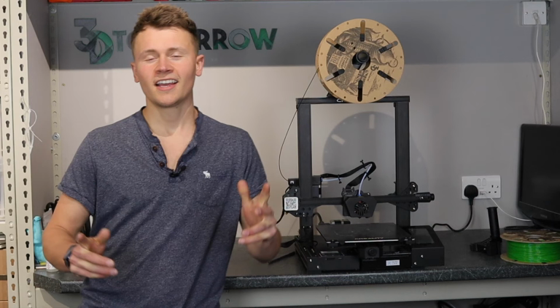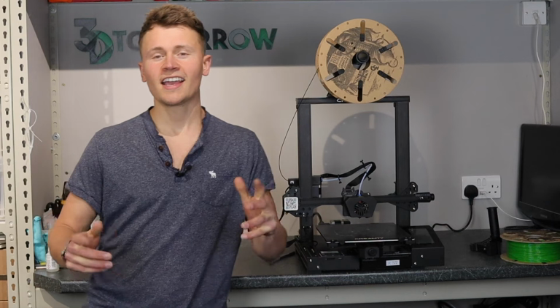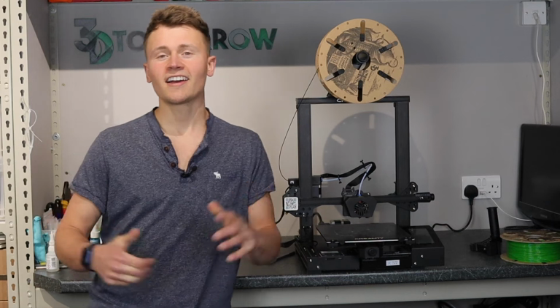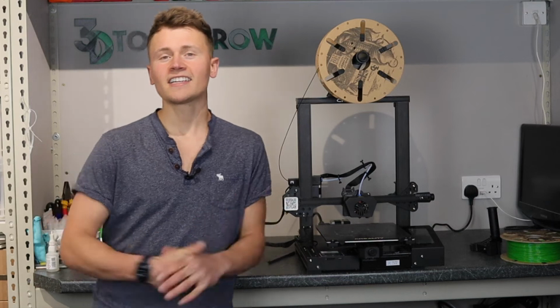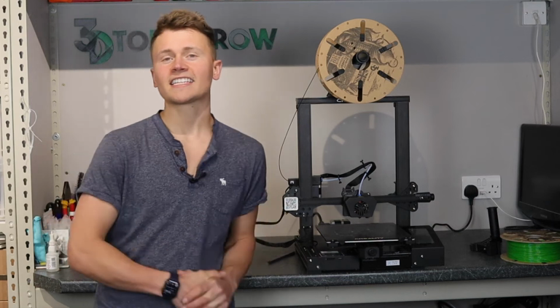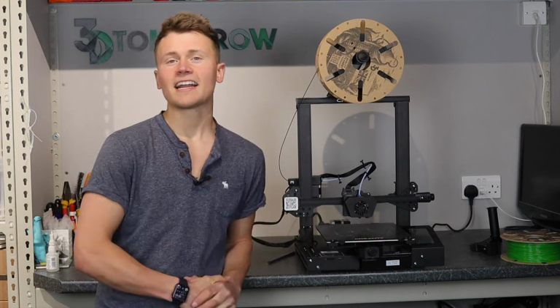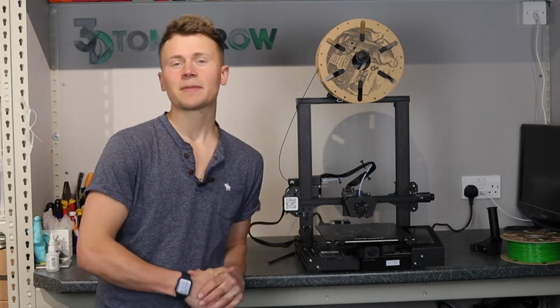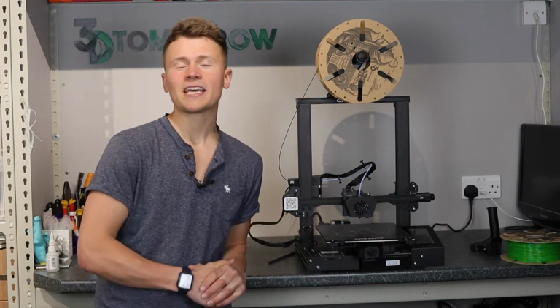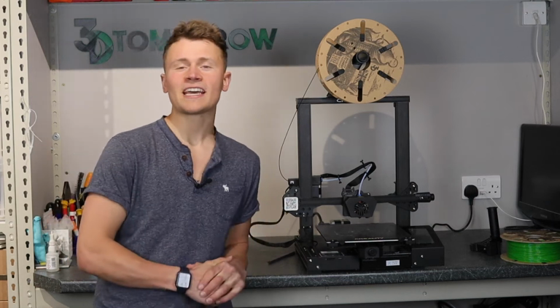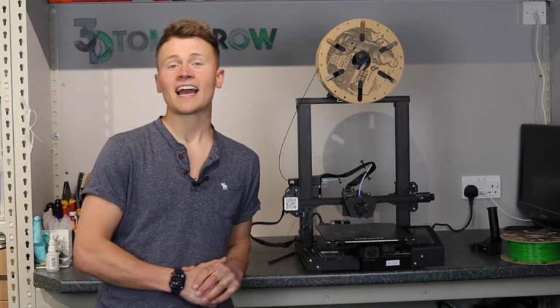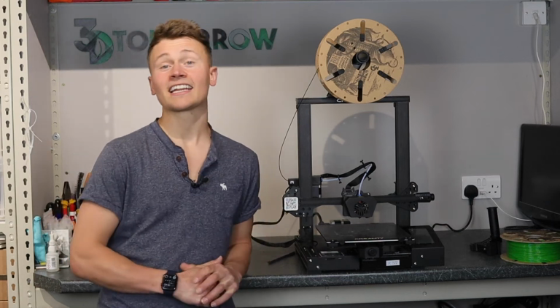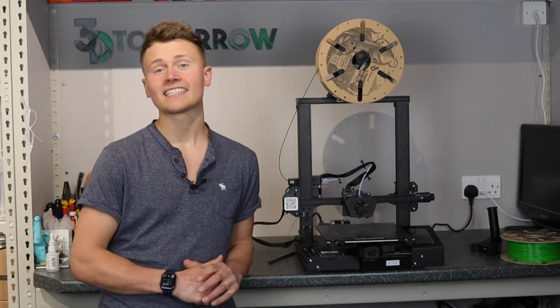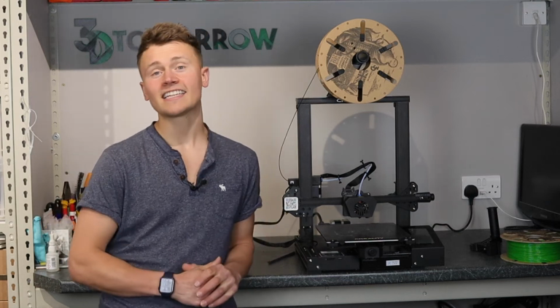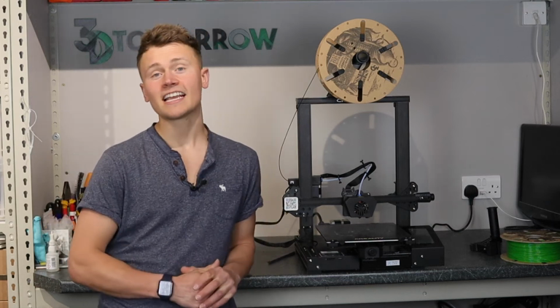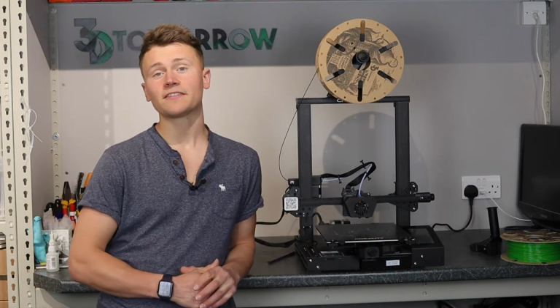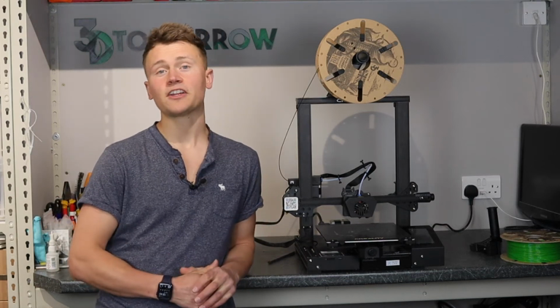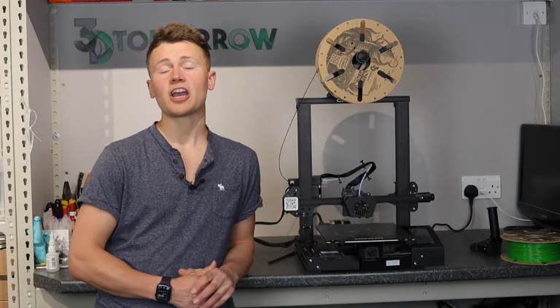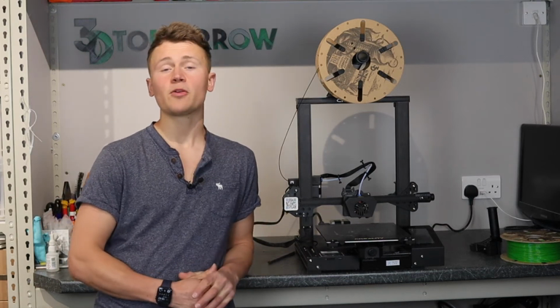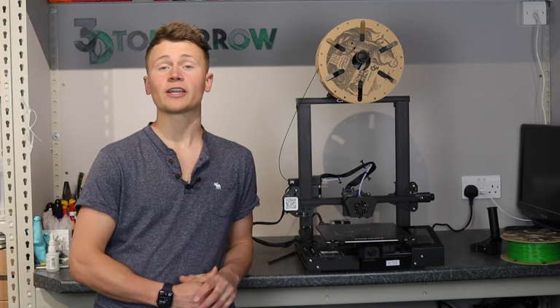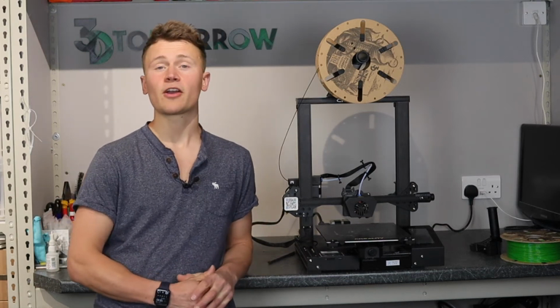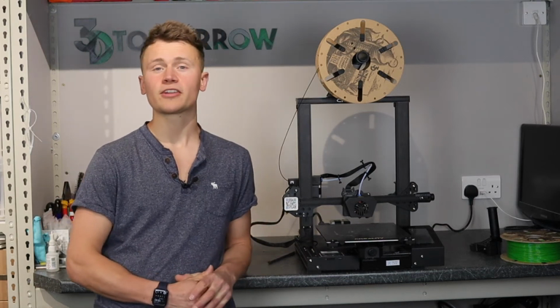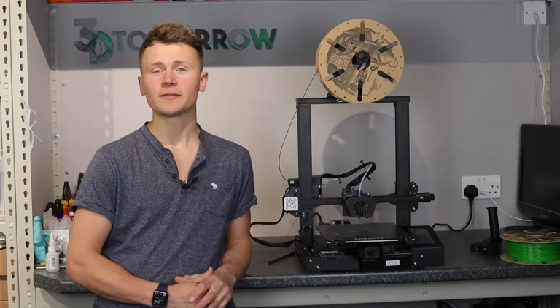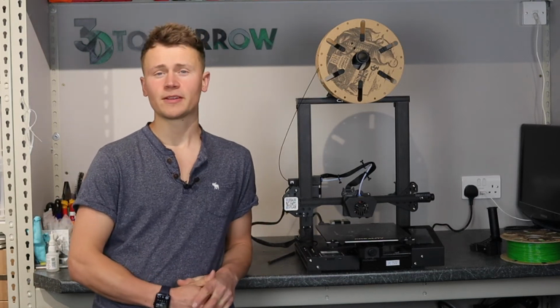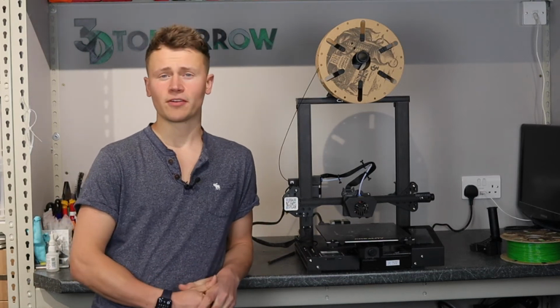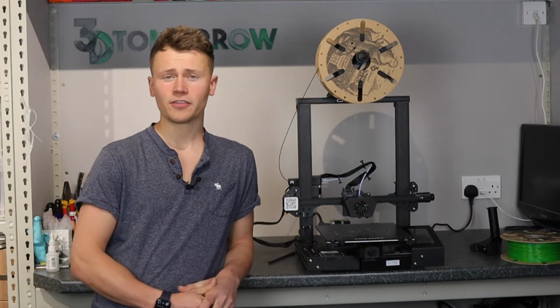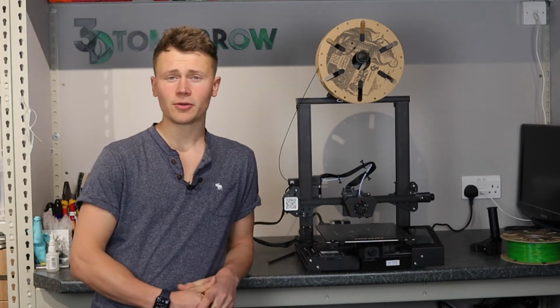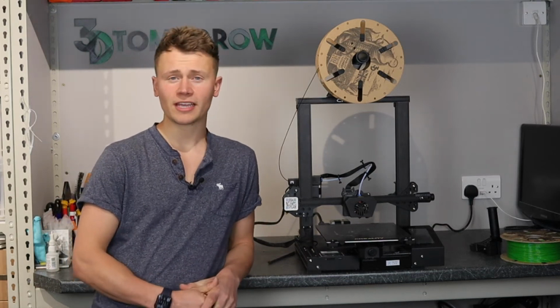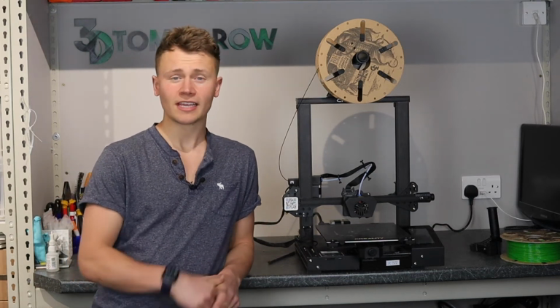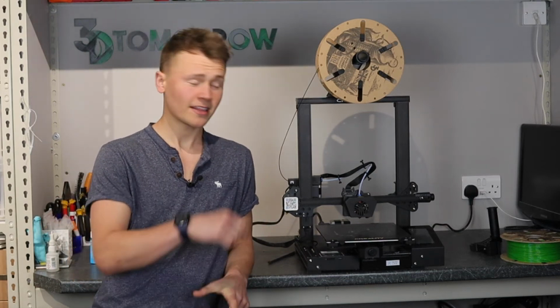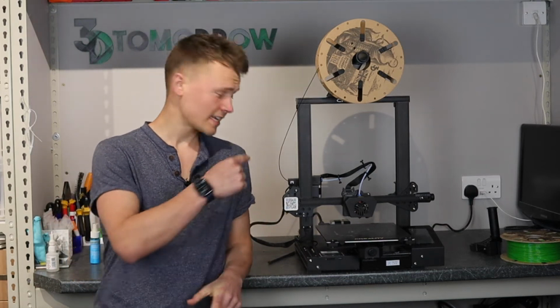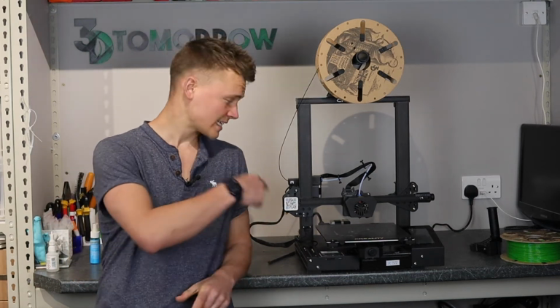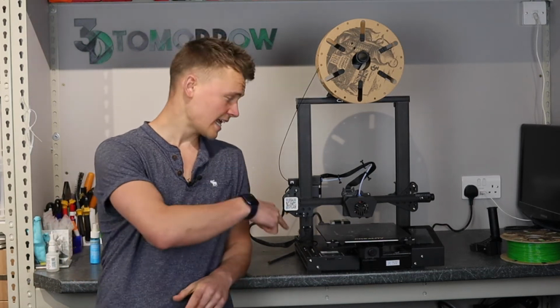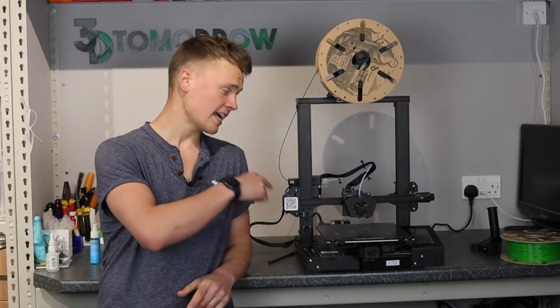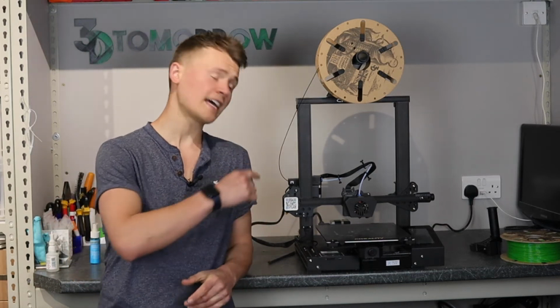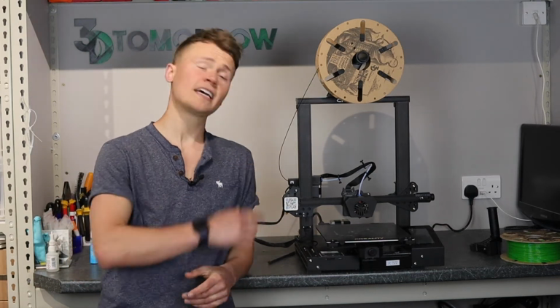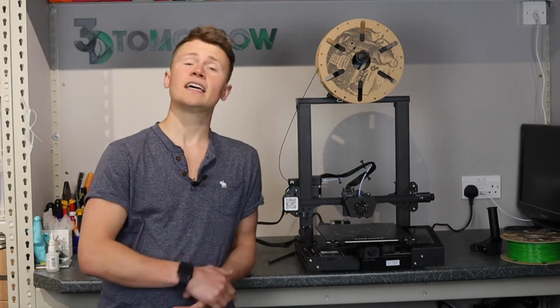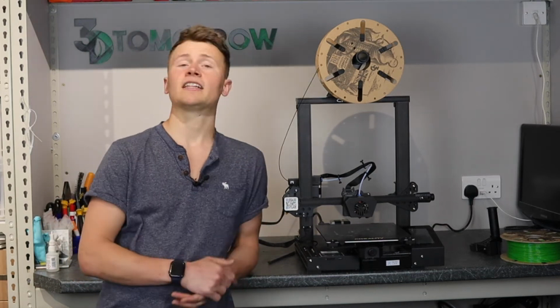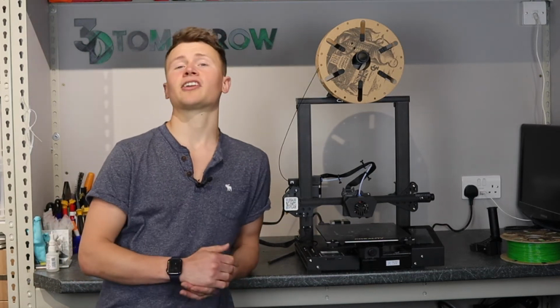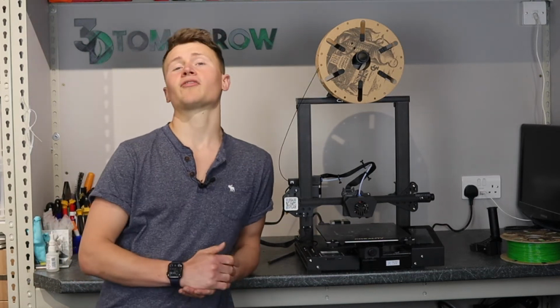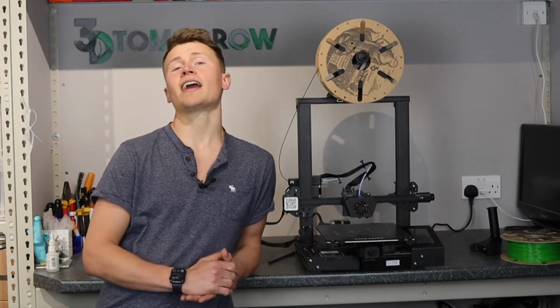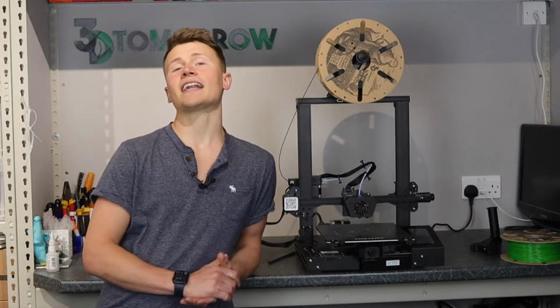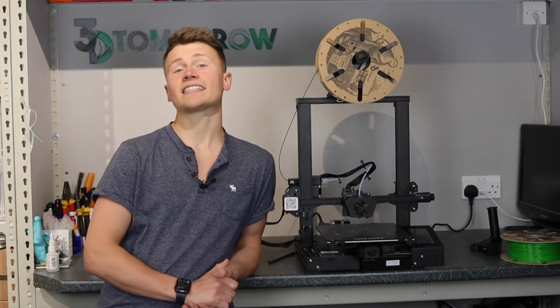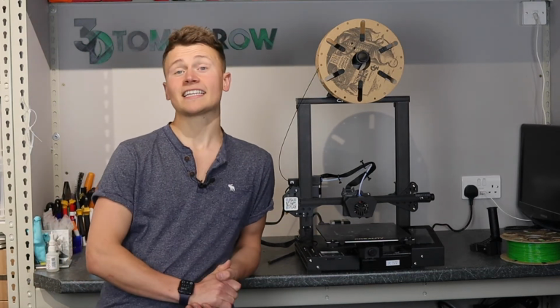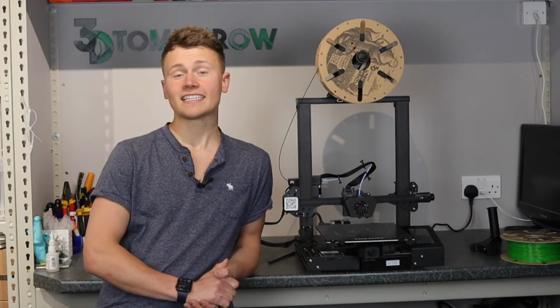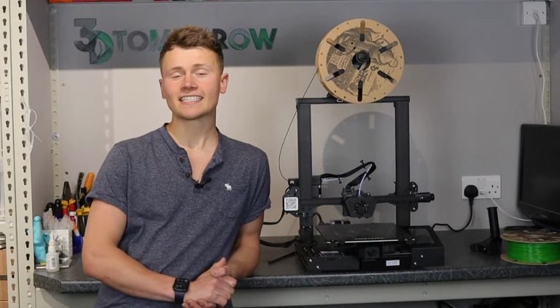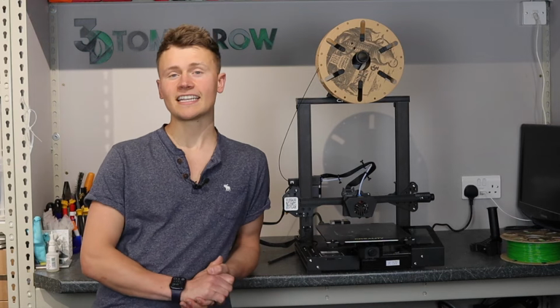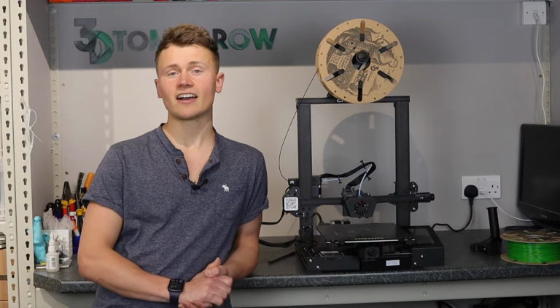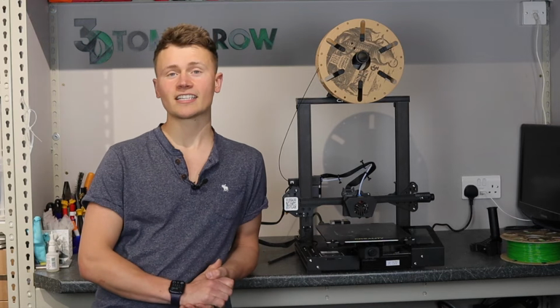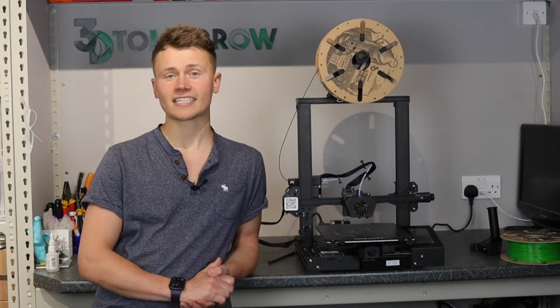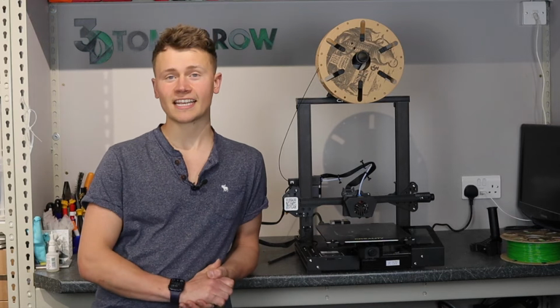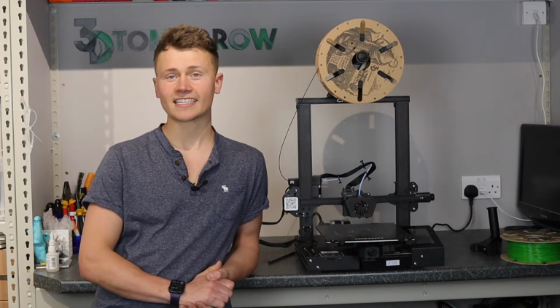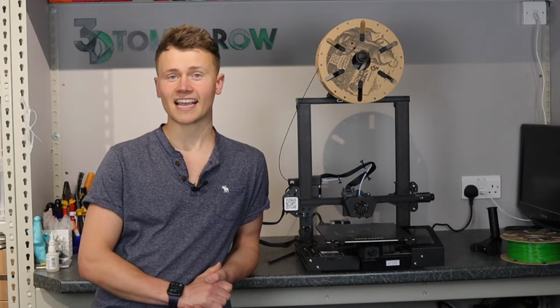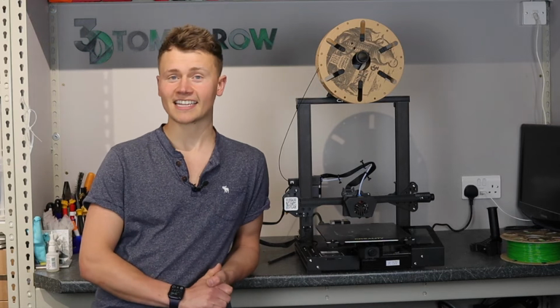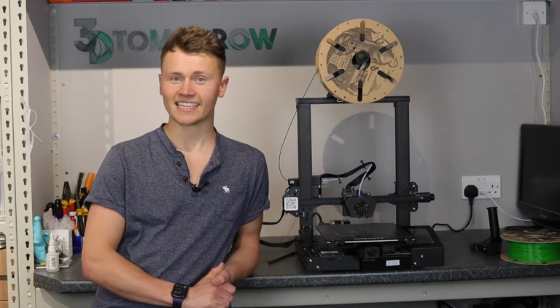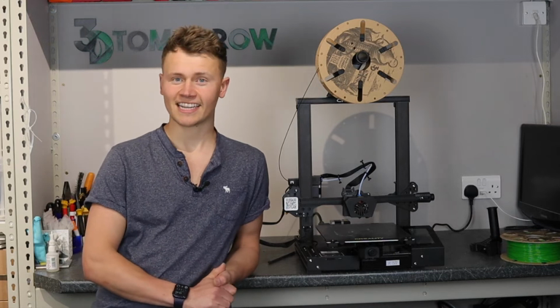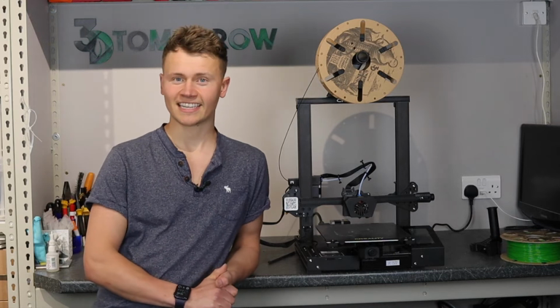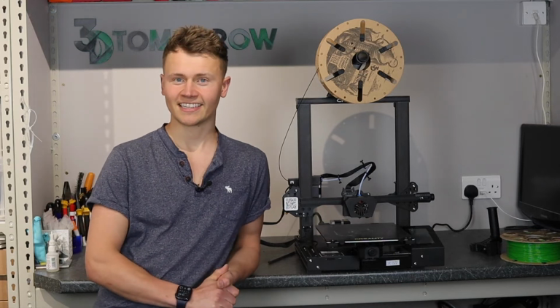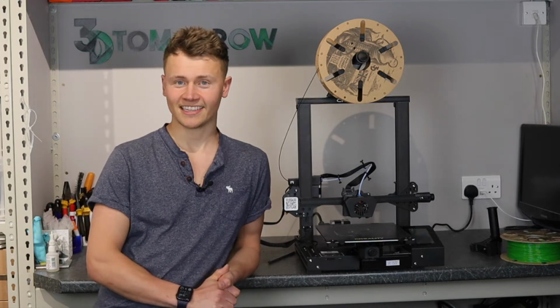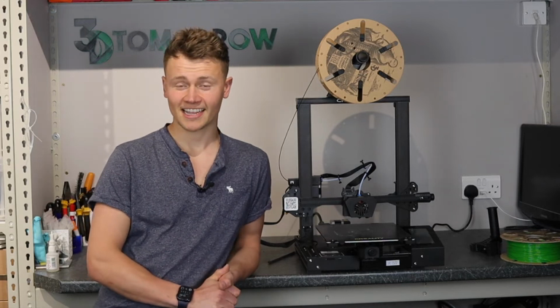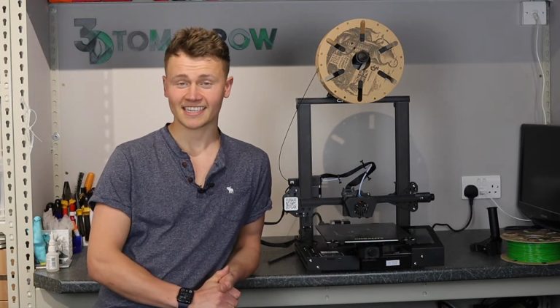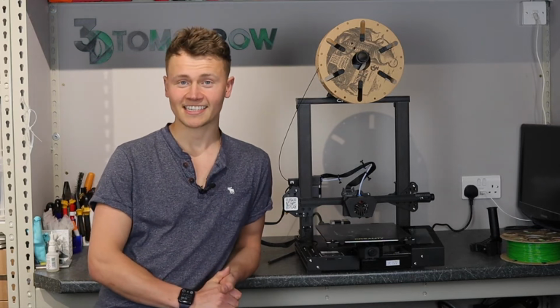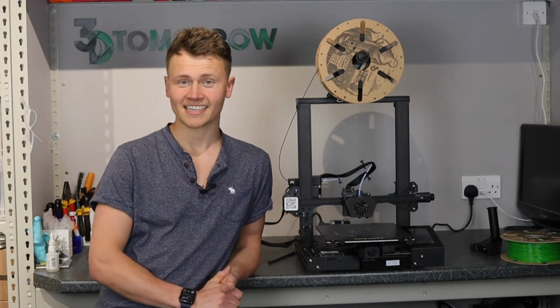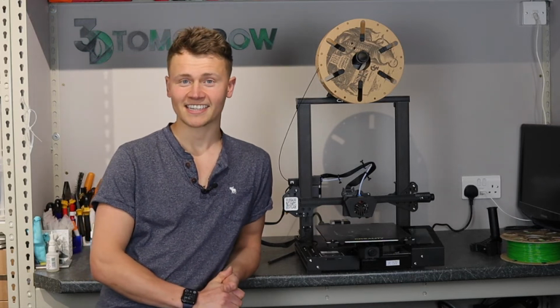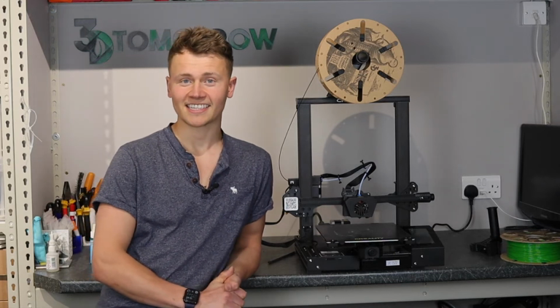Hey guys, Callum here, and in today's video we're going to be reviewing the Creality CR6 SE. Let's get started.